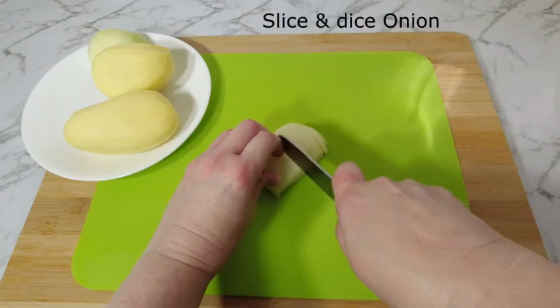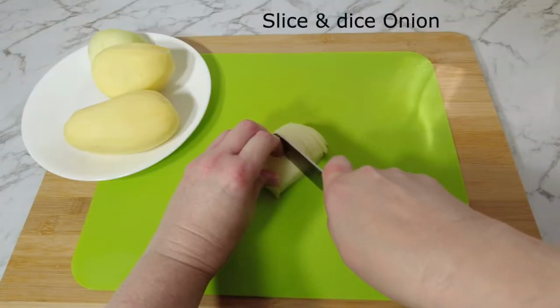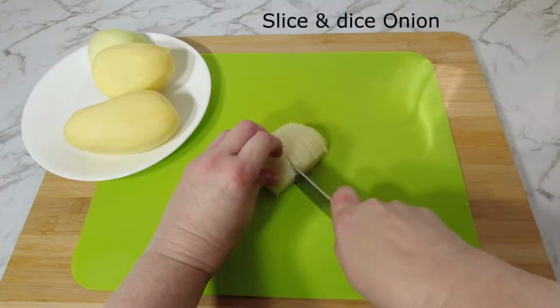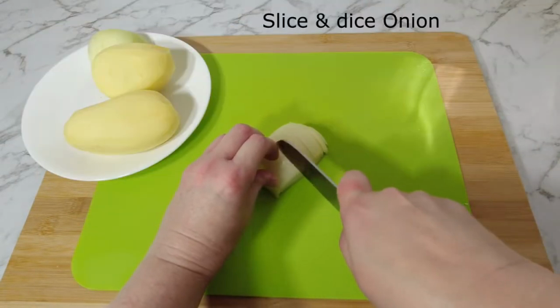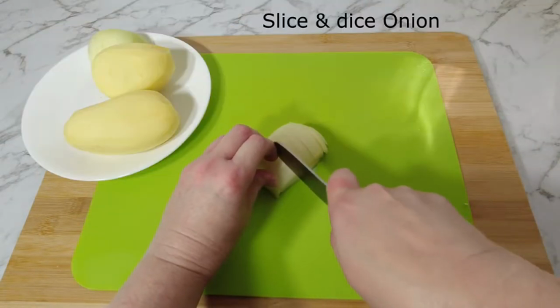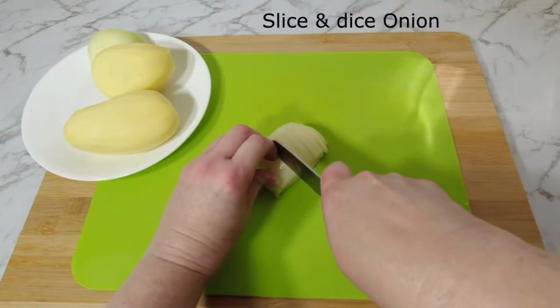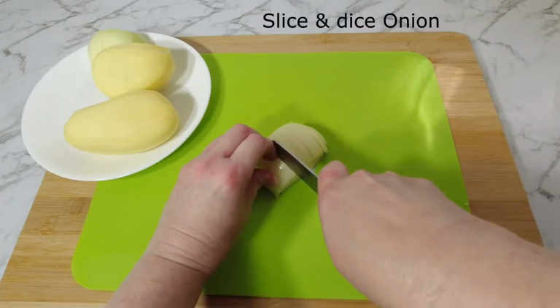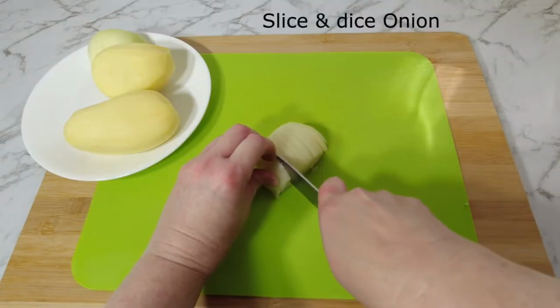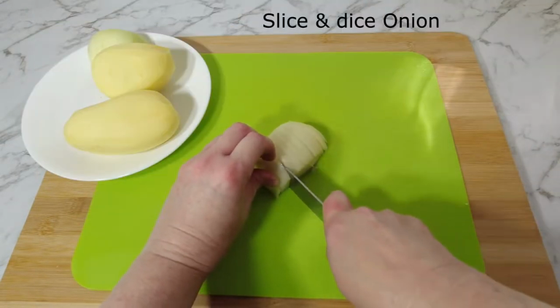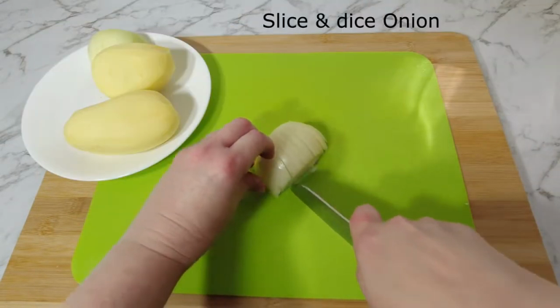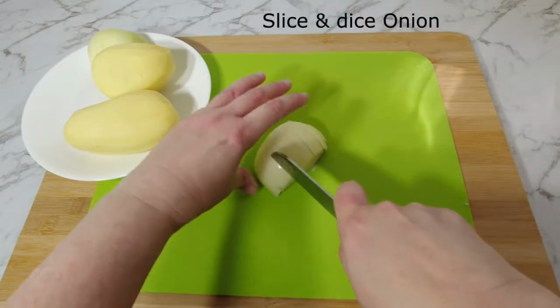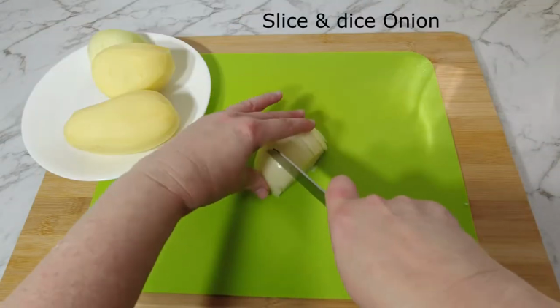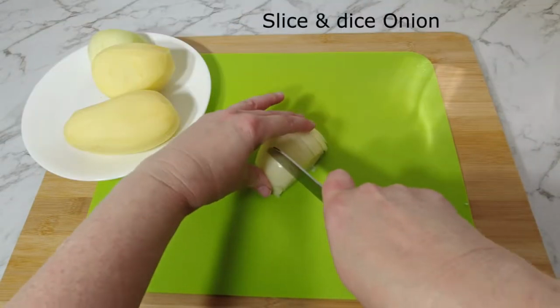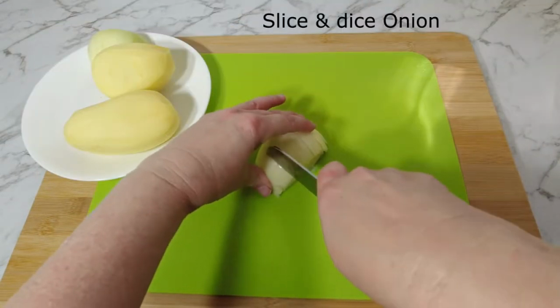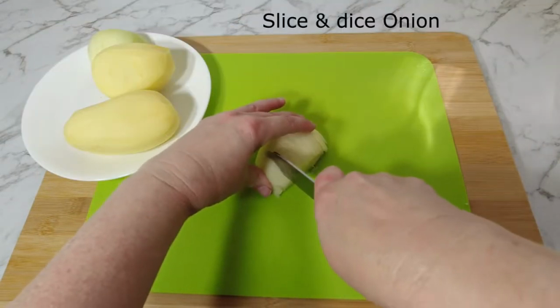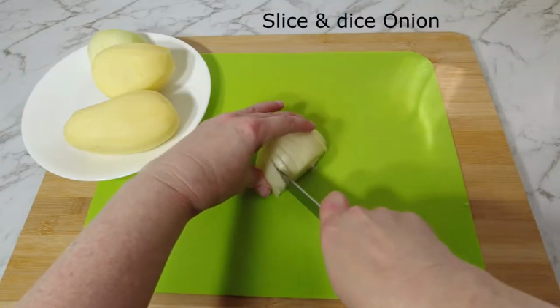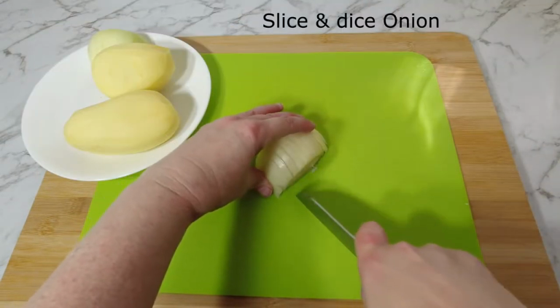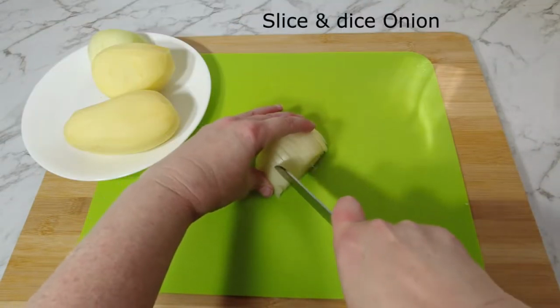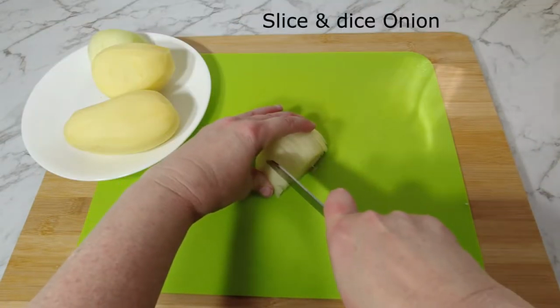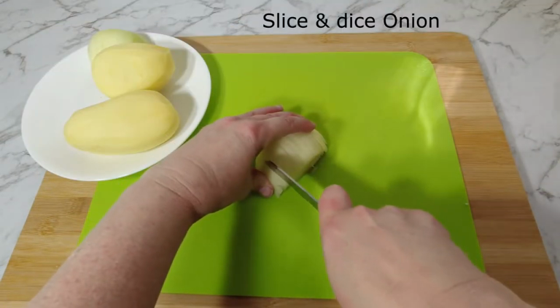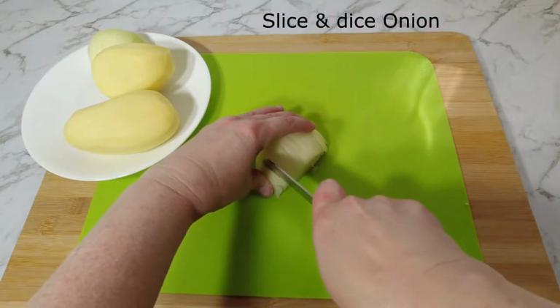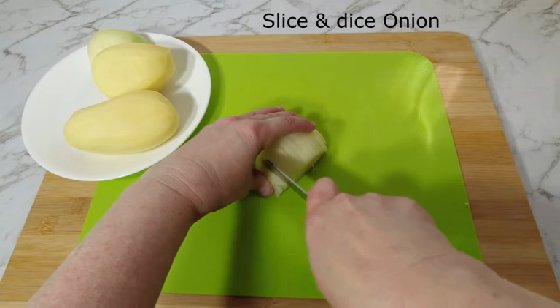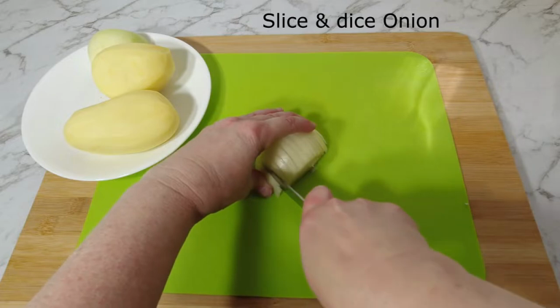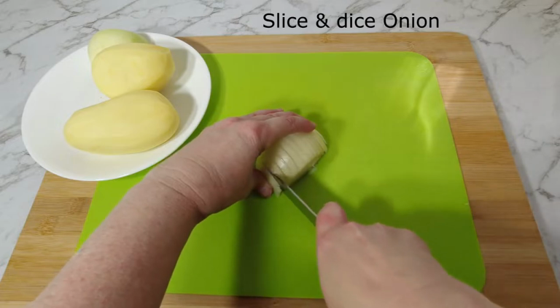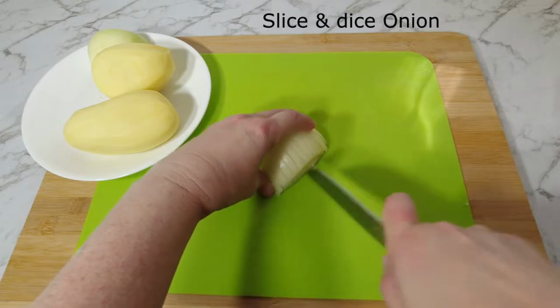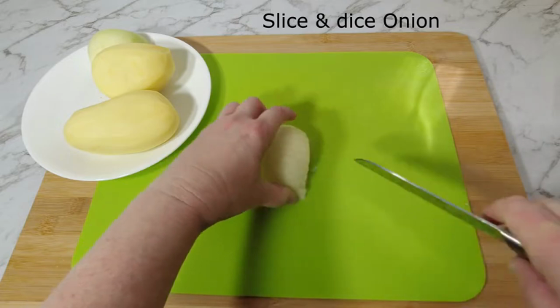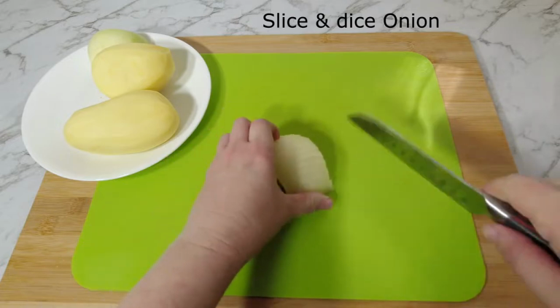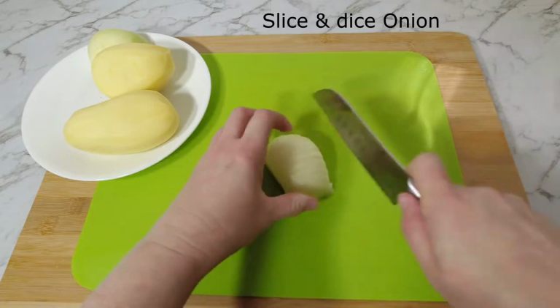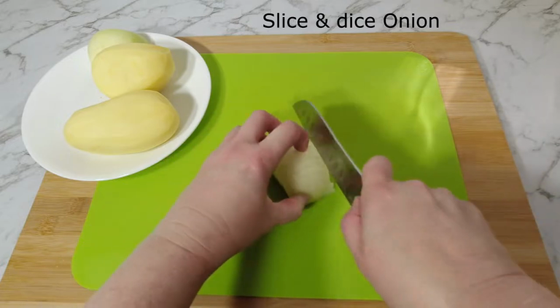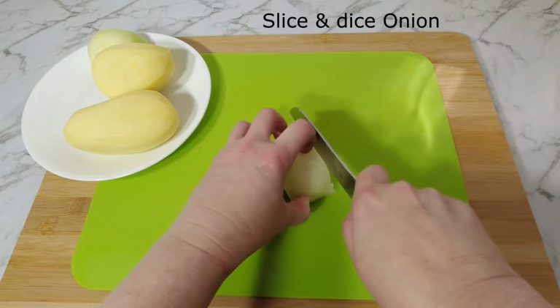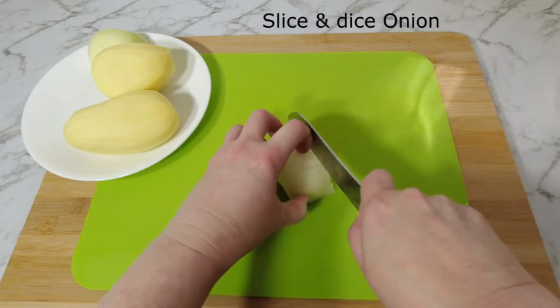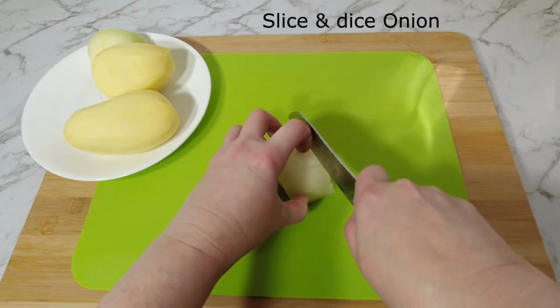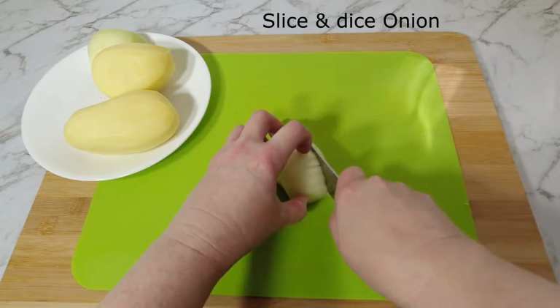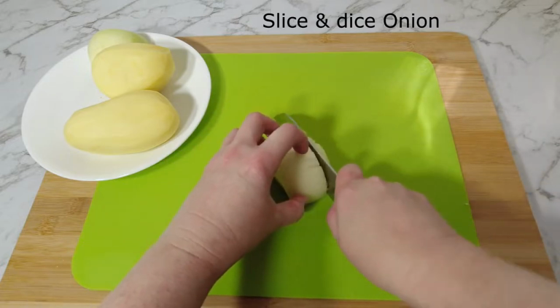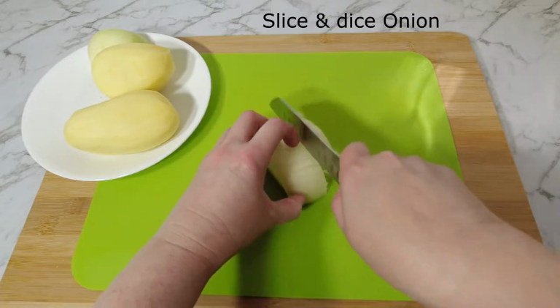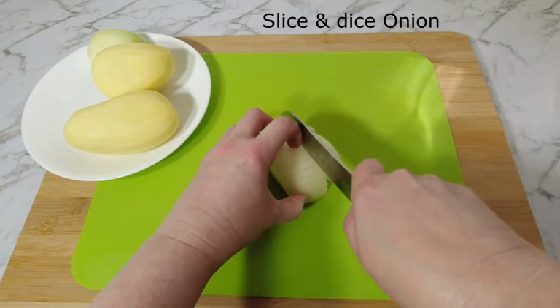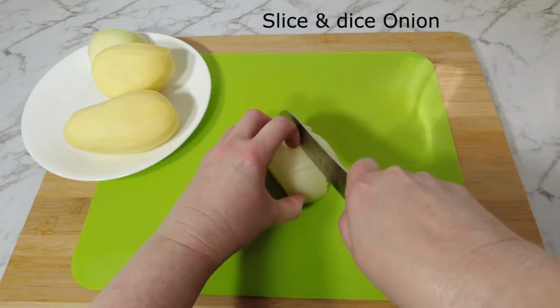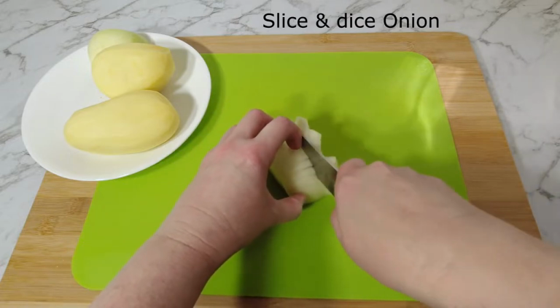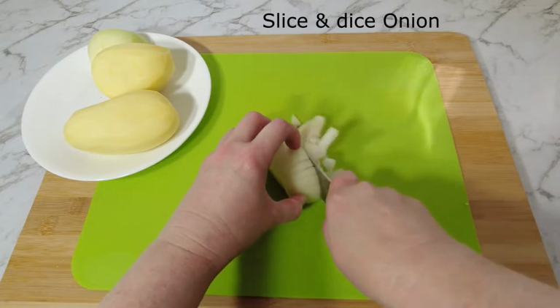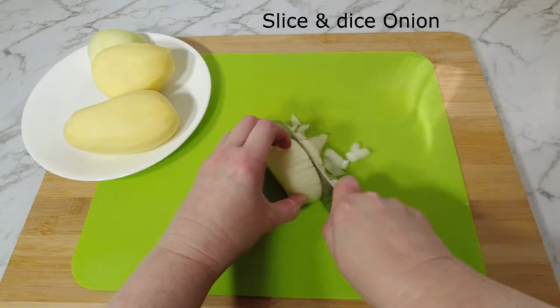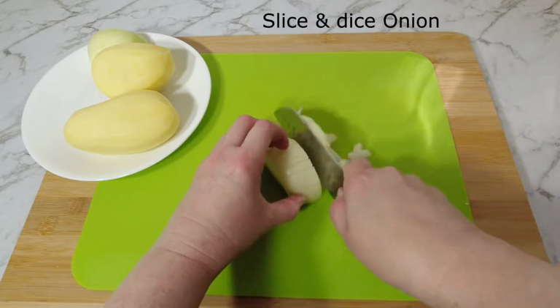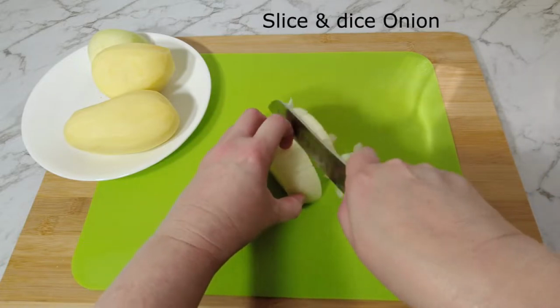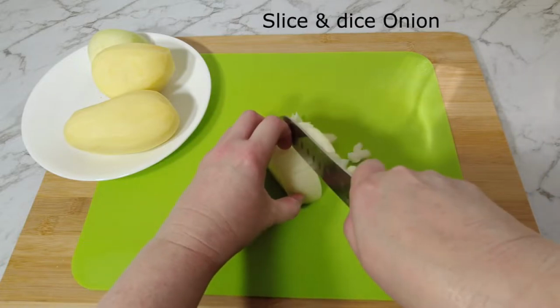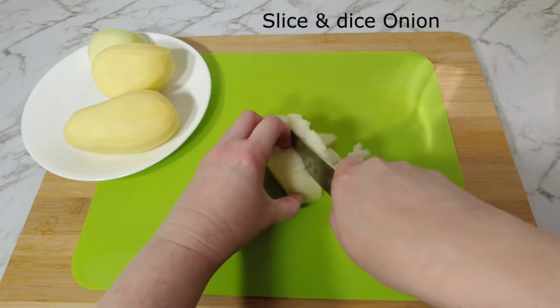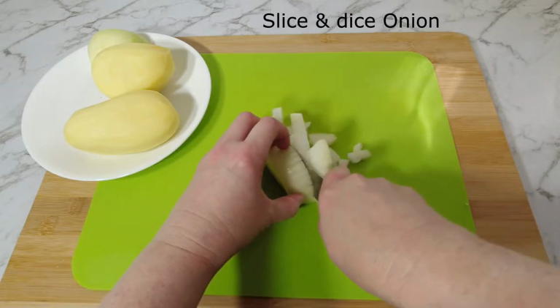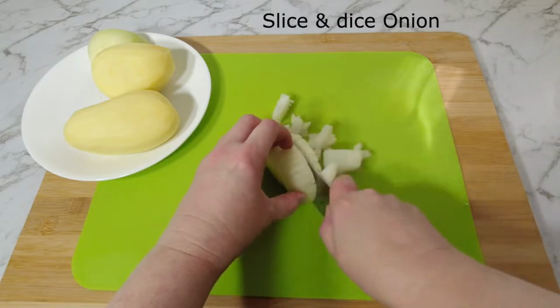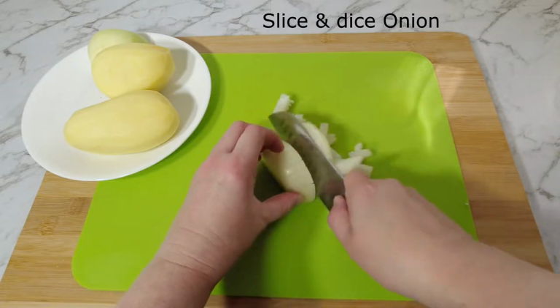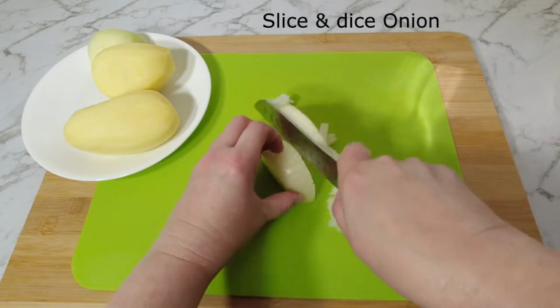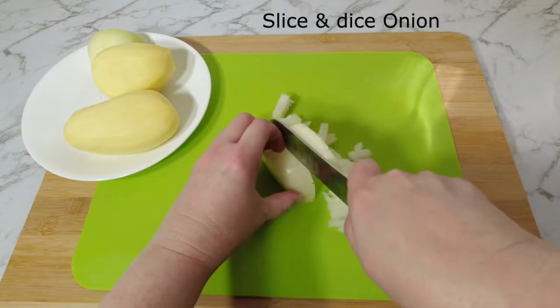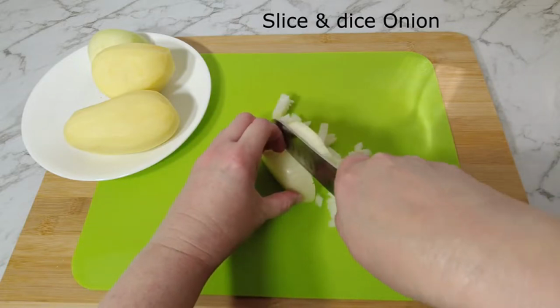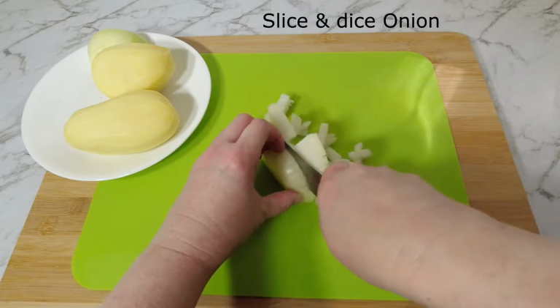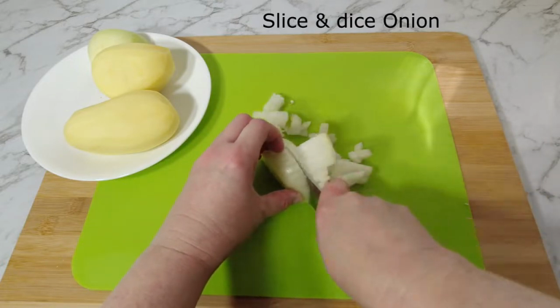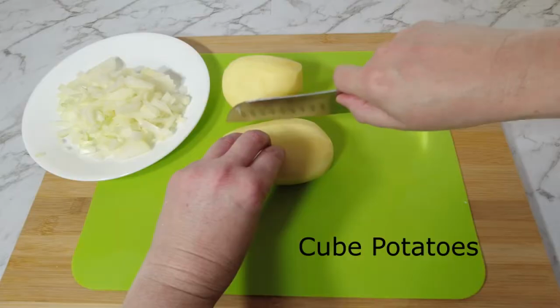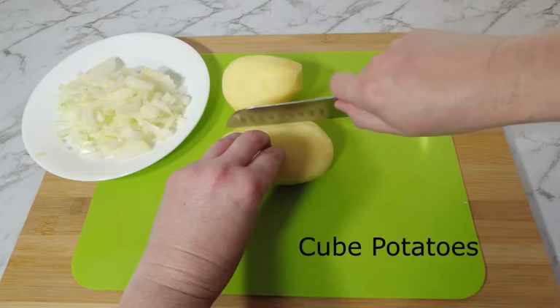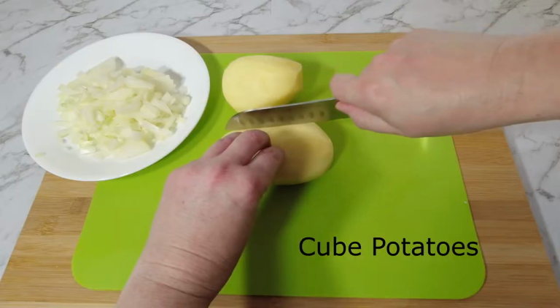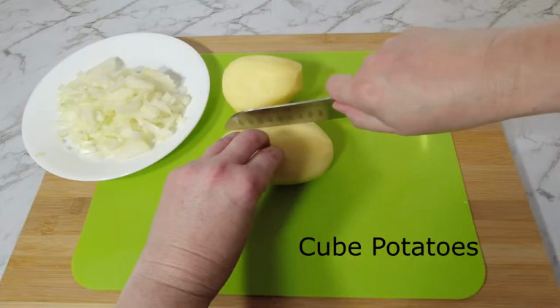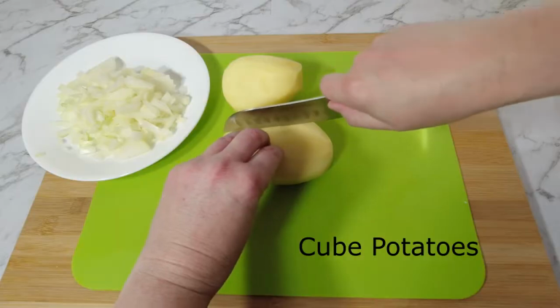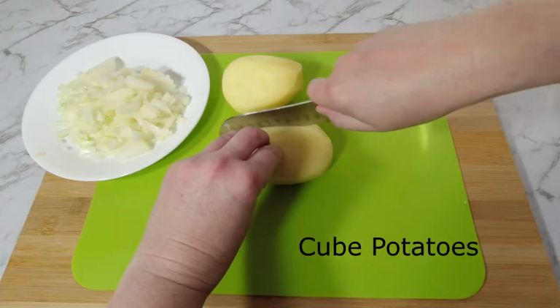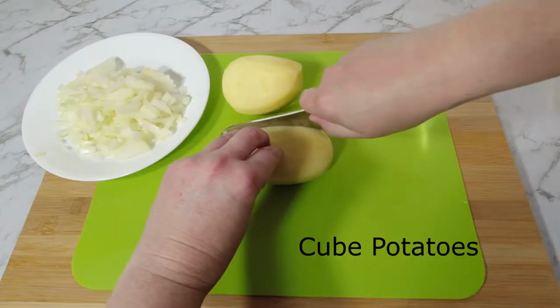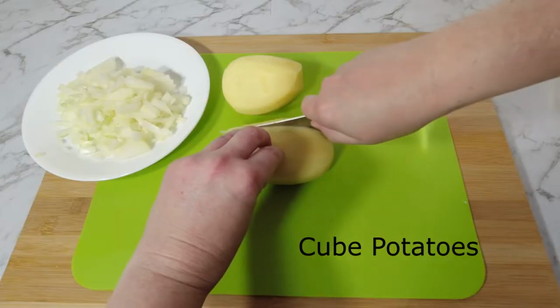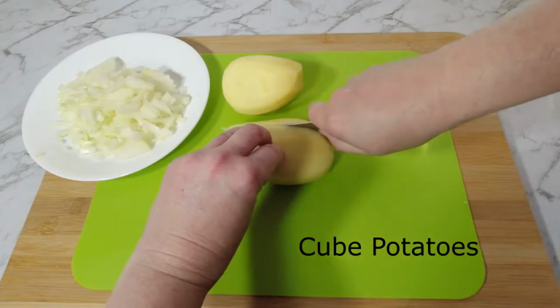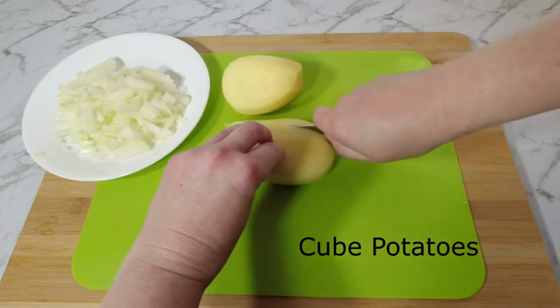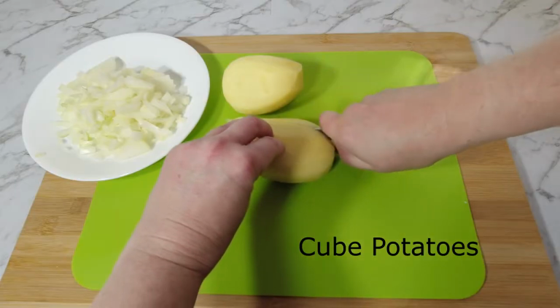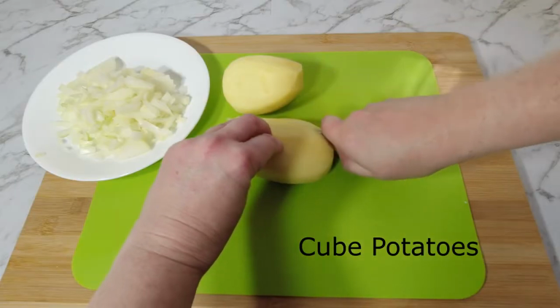Slice and dice the onion, and cube the potatoes.